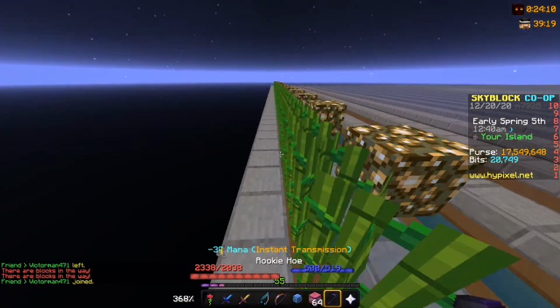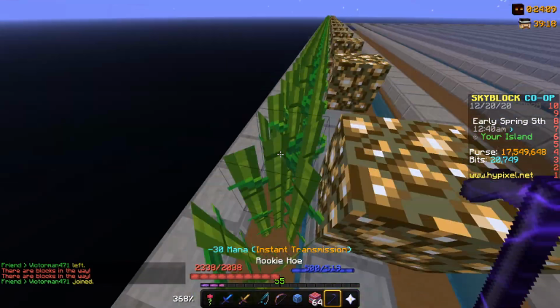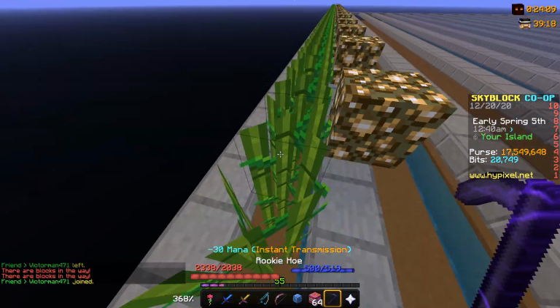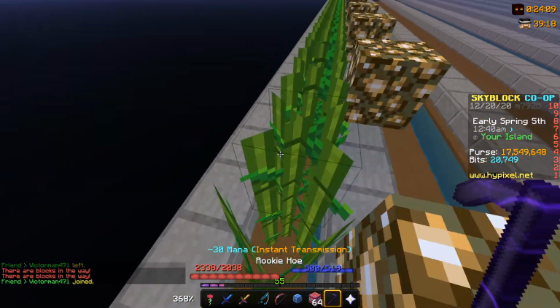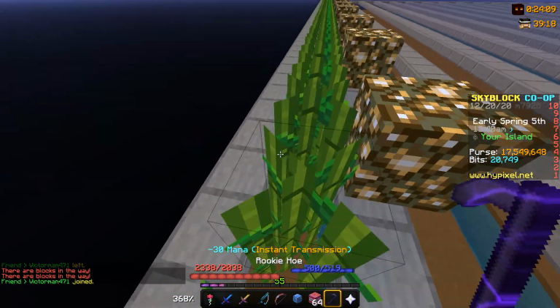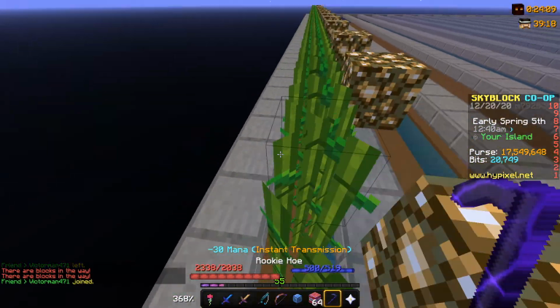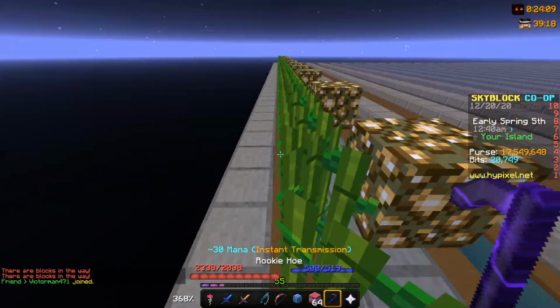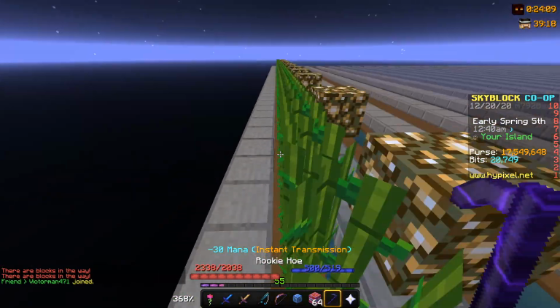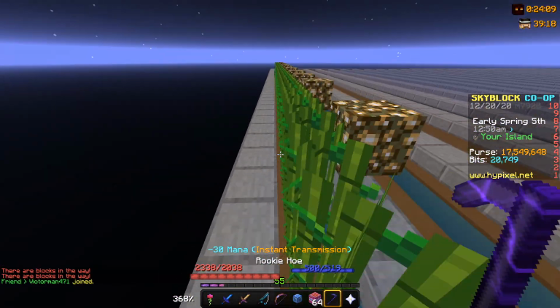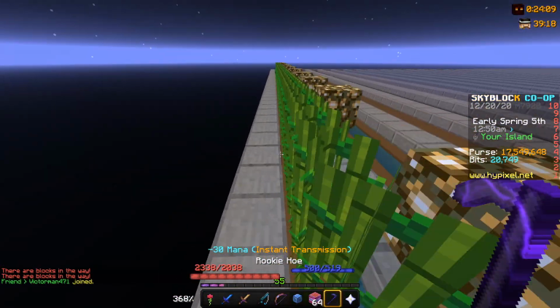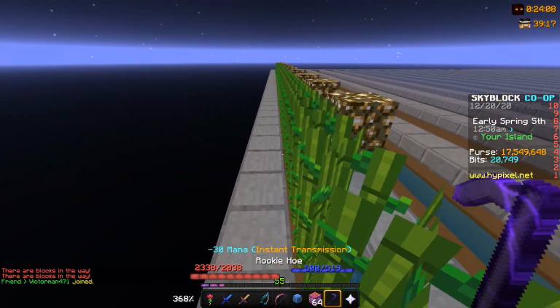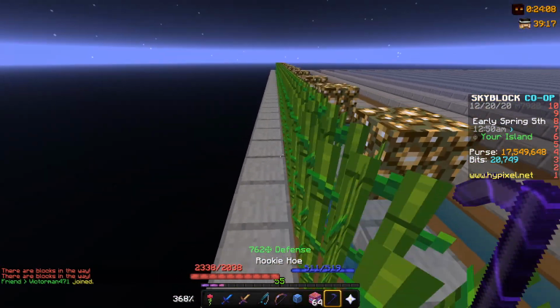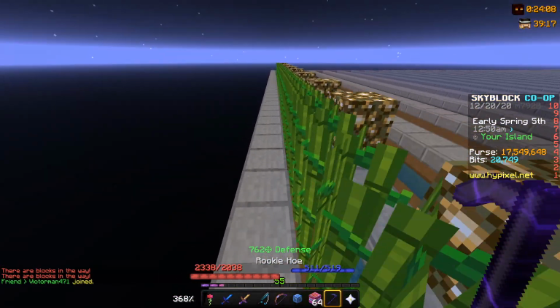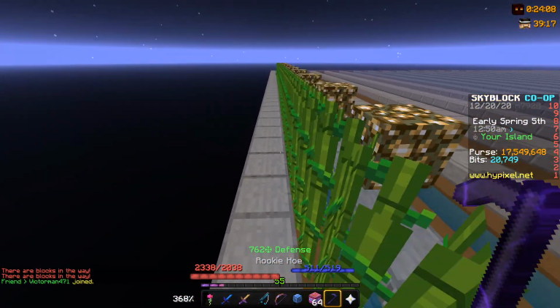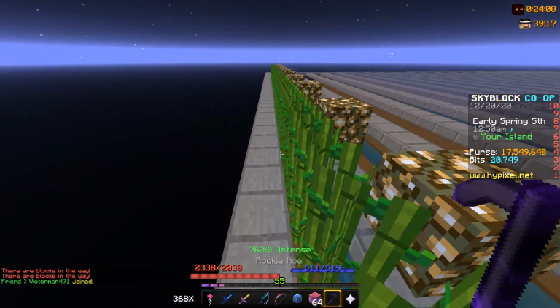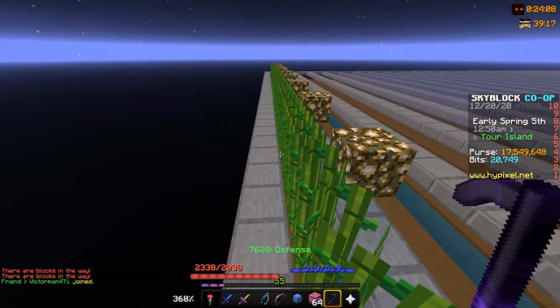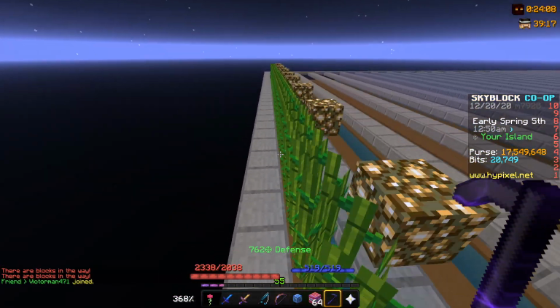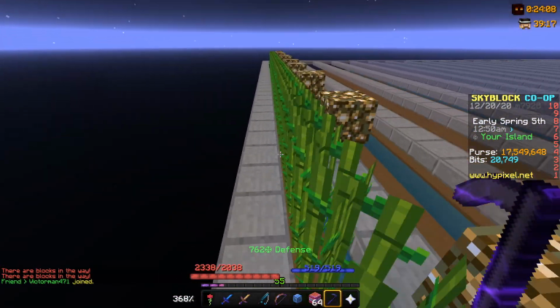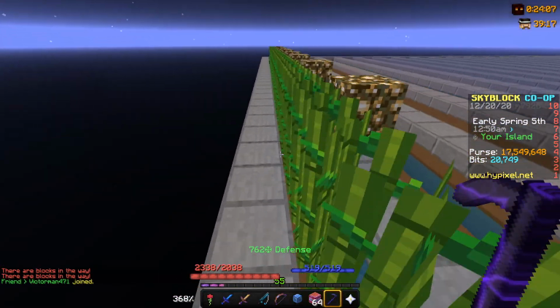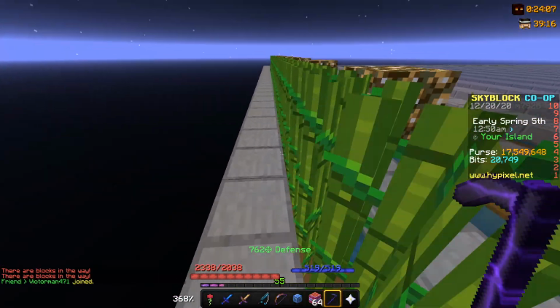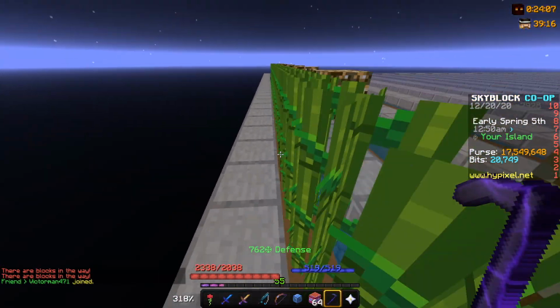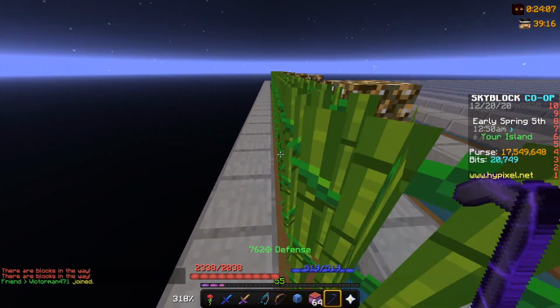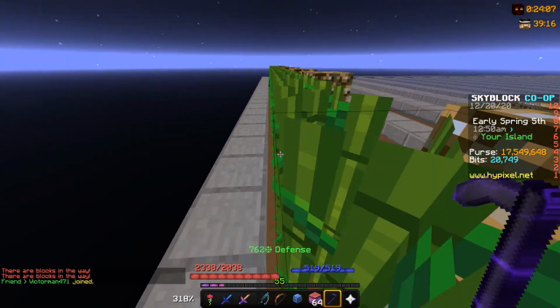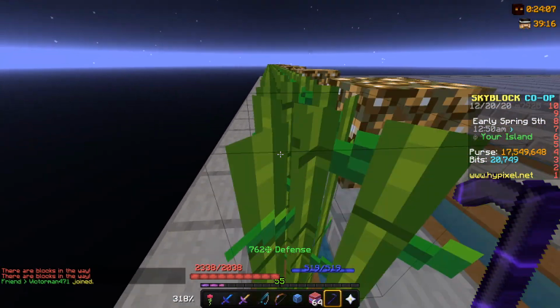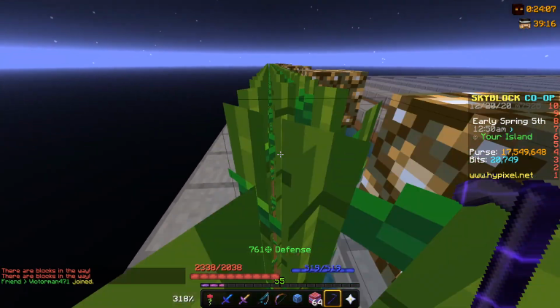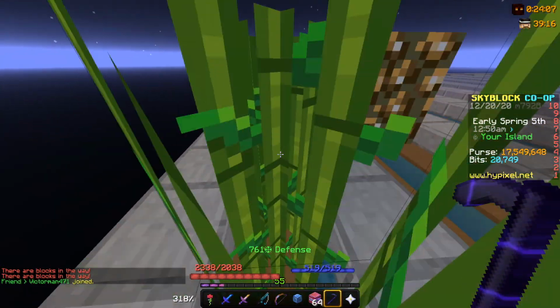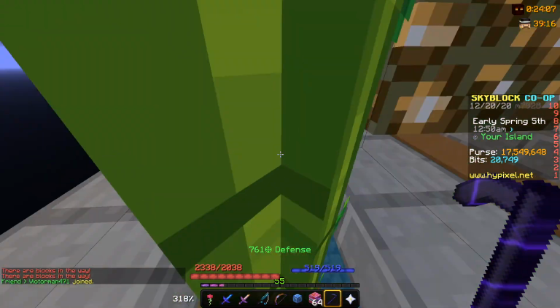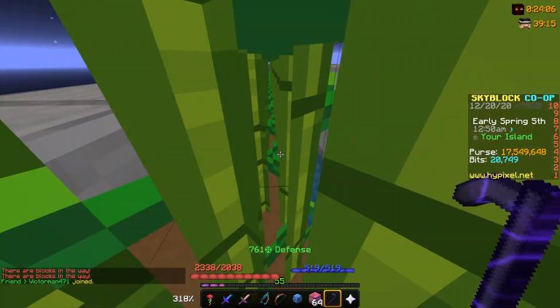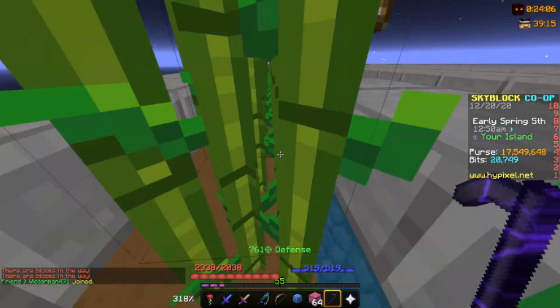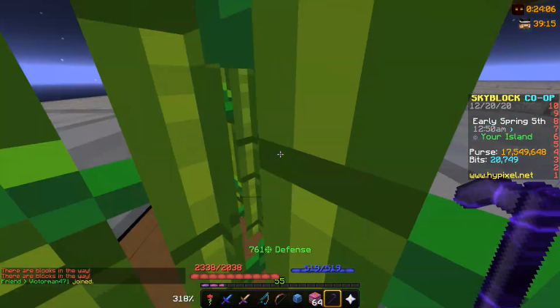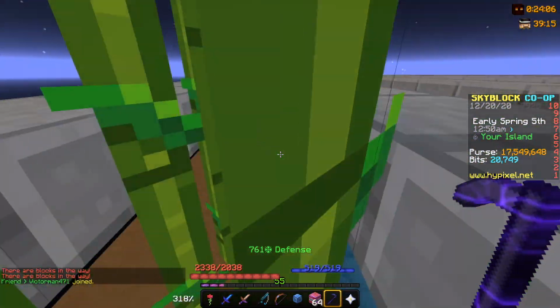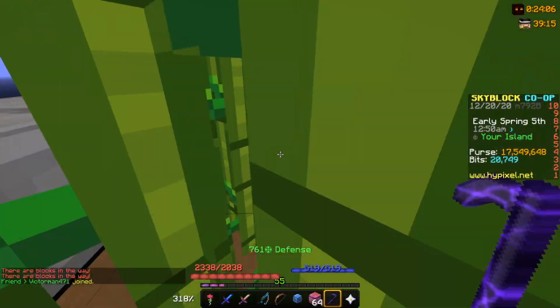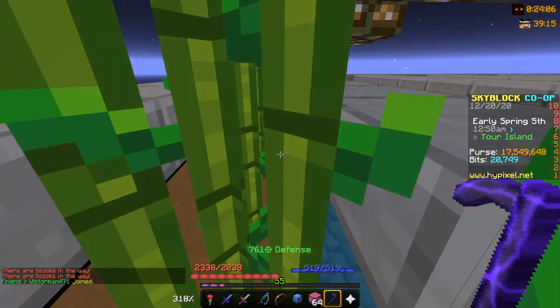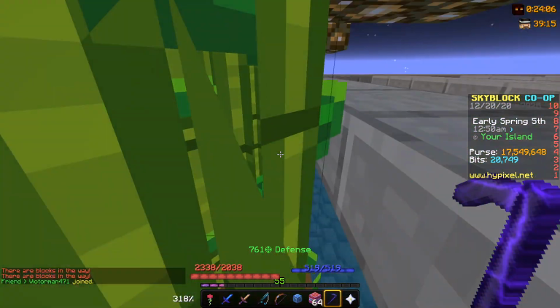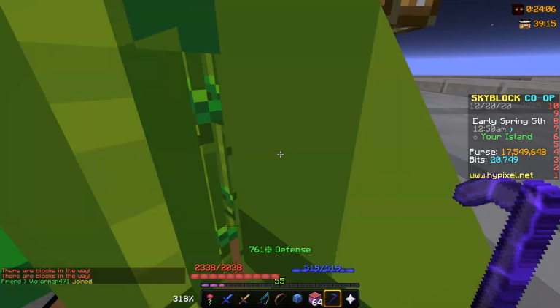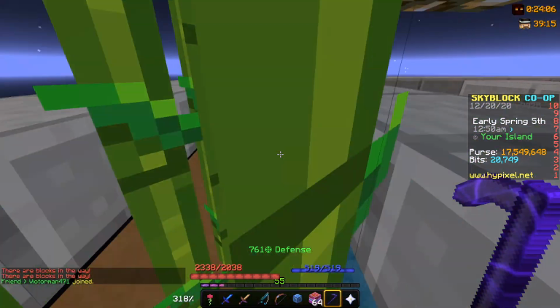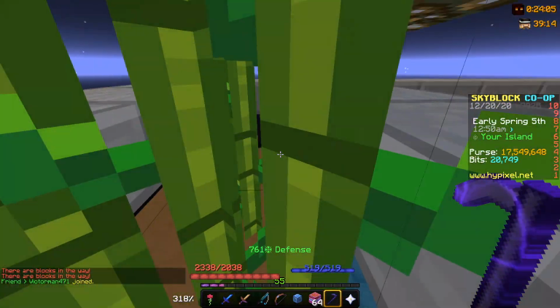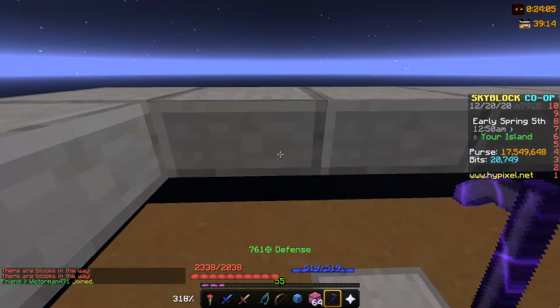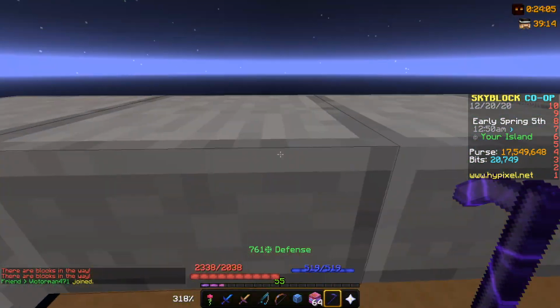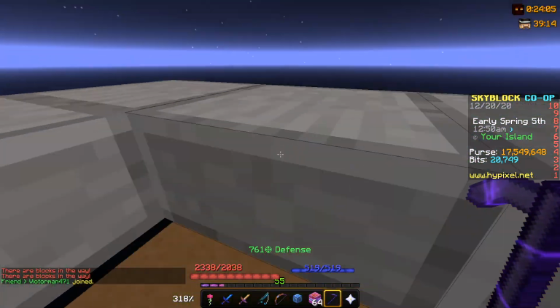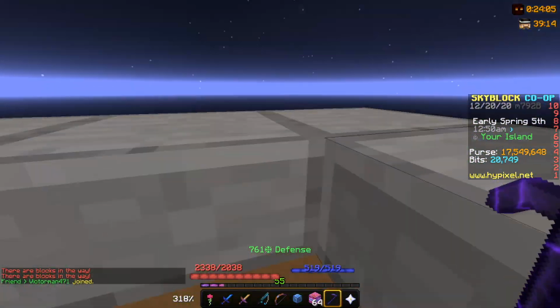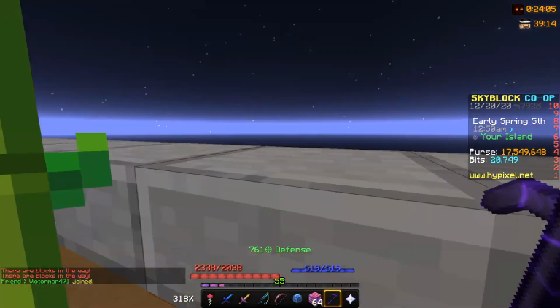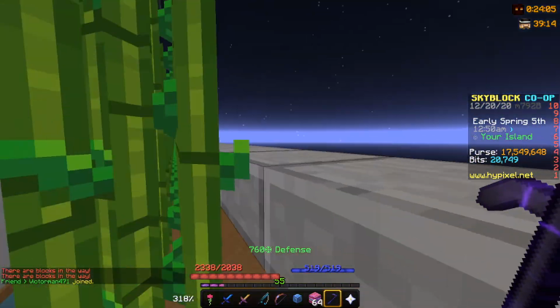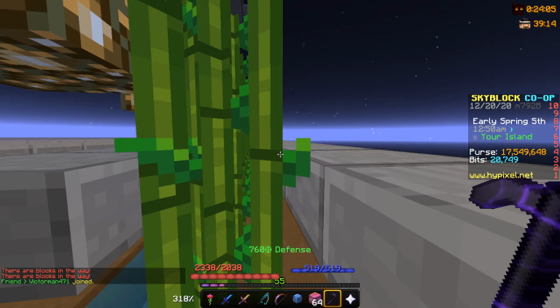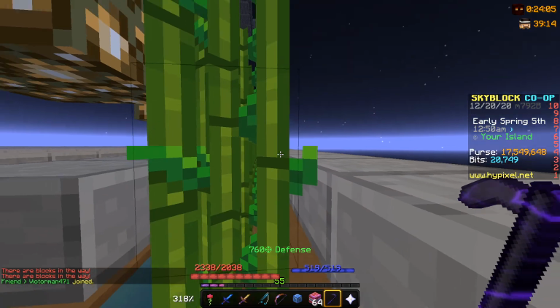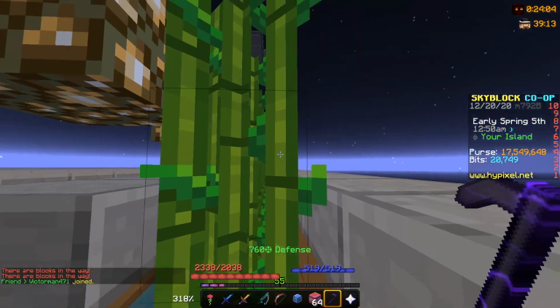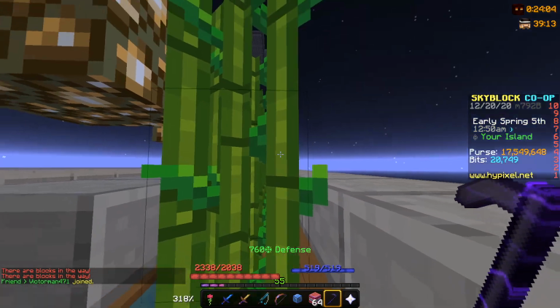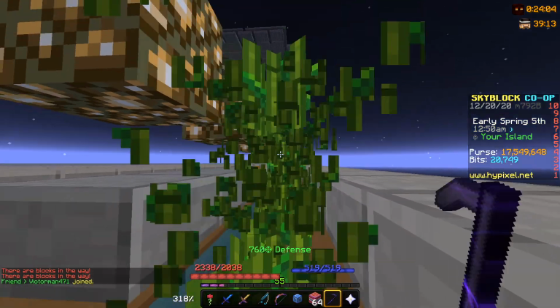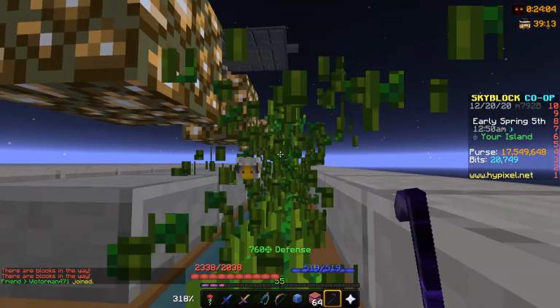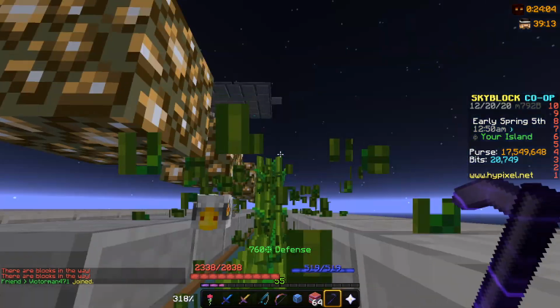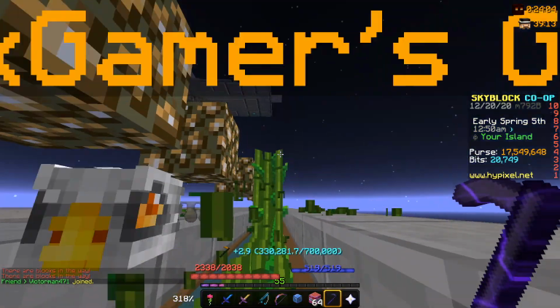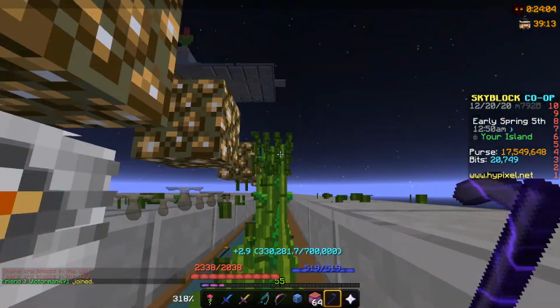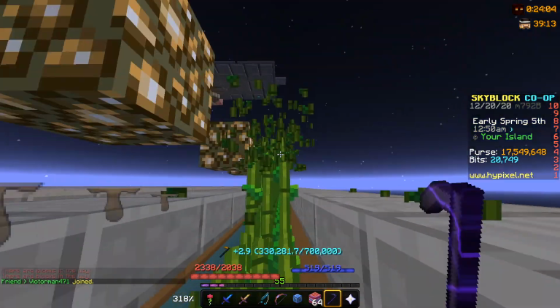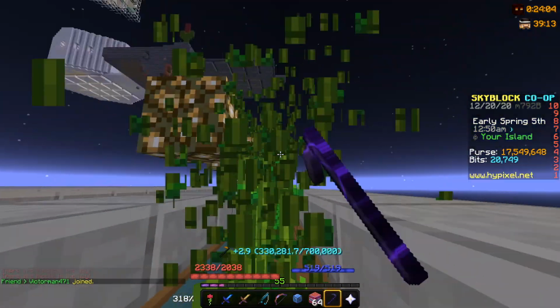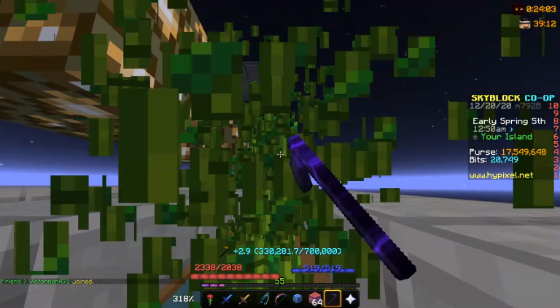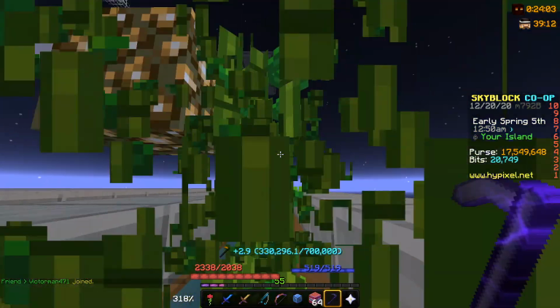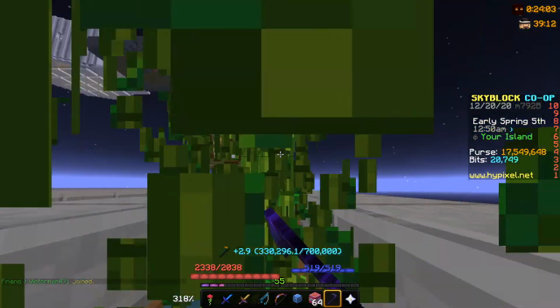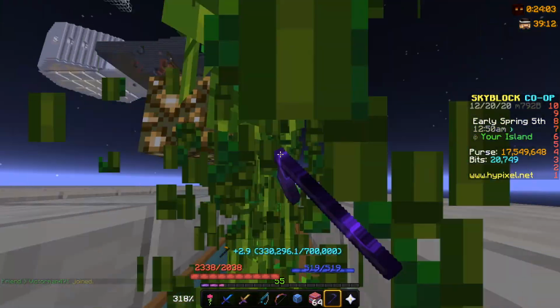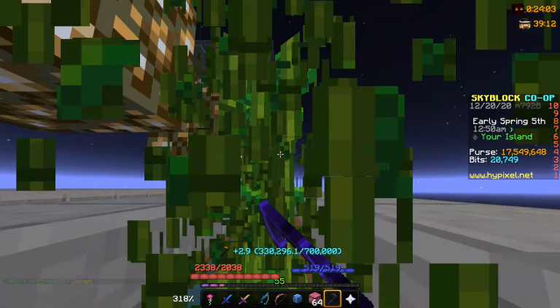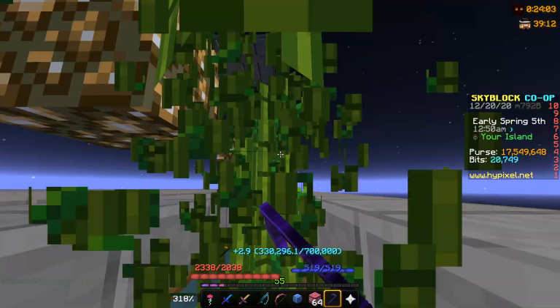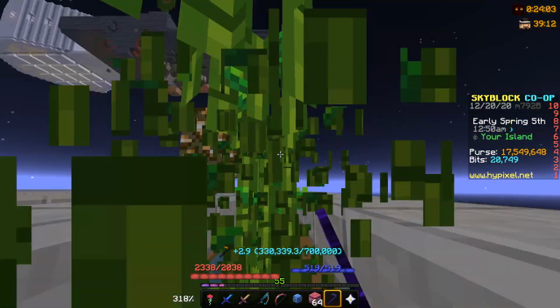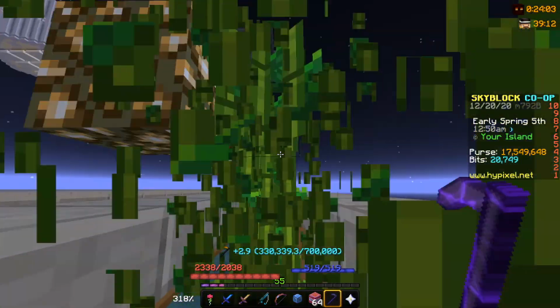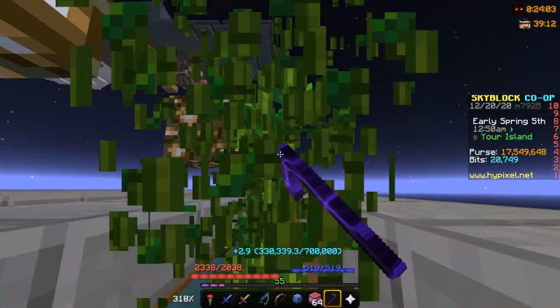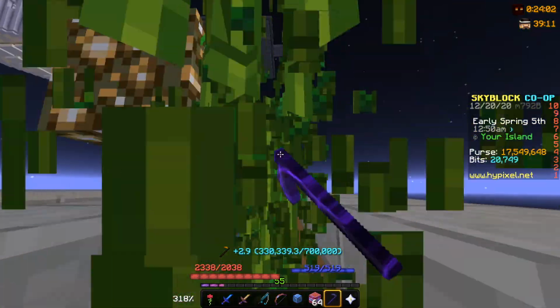However, nether wart is easiest to set up because you have the nether wart sack, which you don't have with sugarcane.